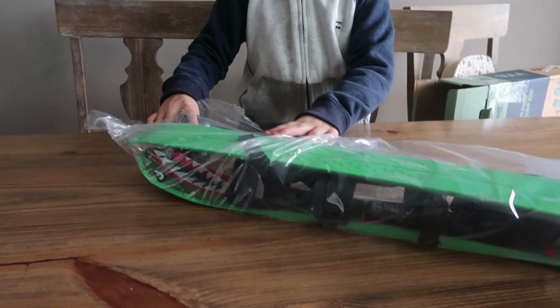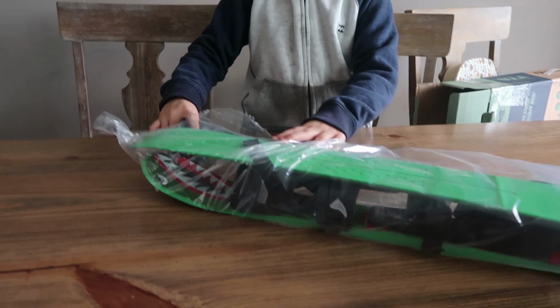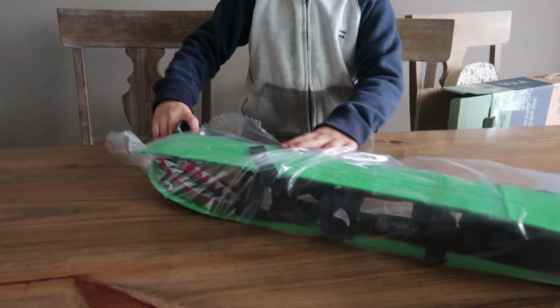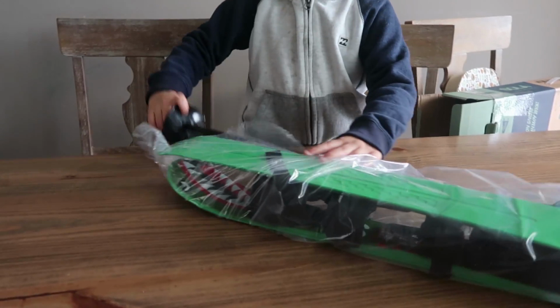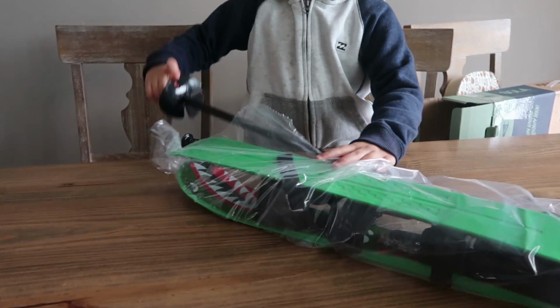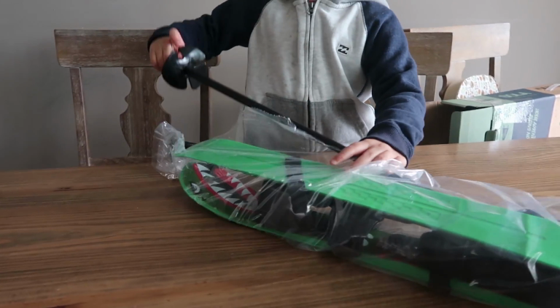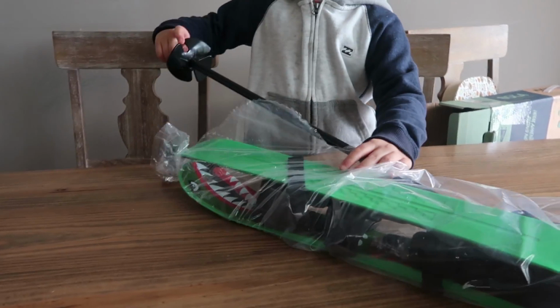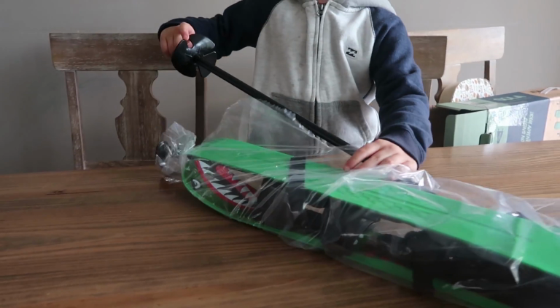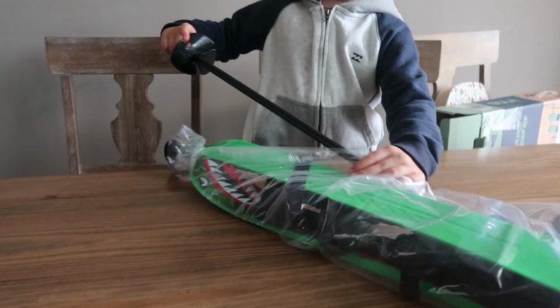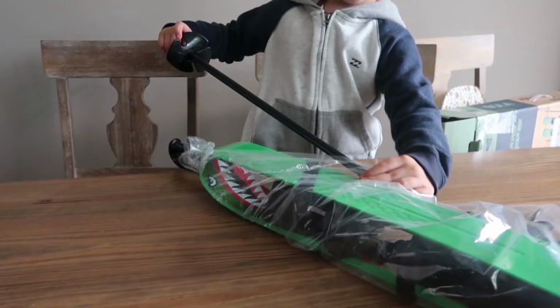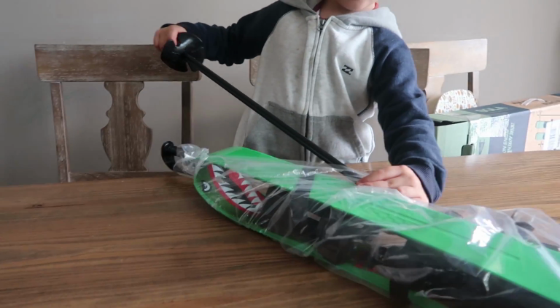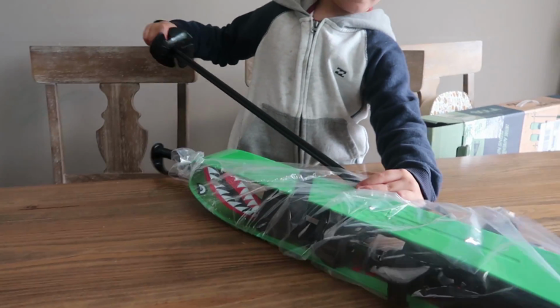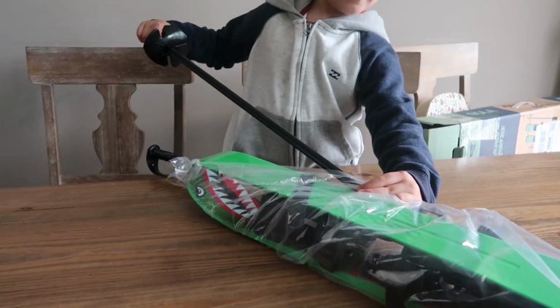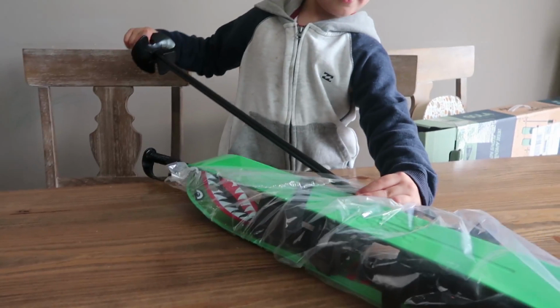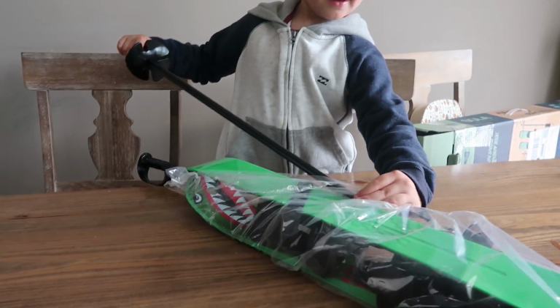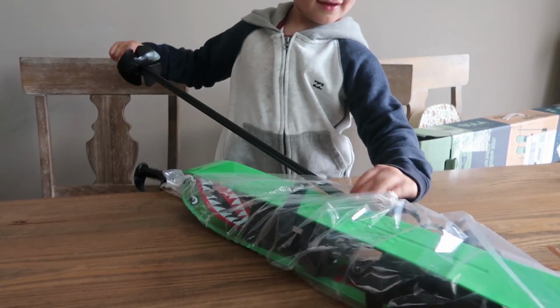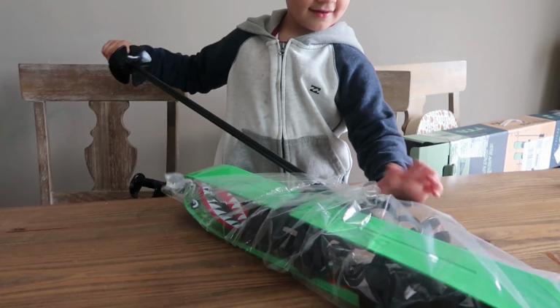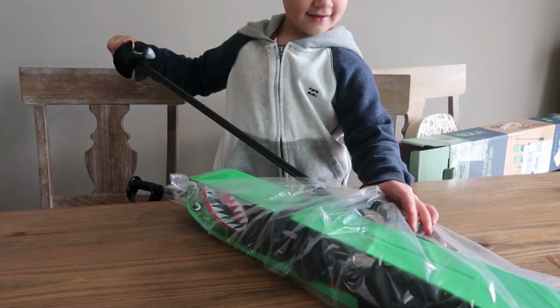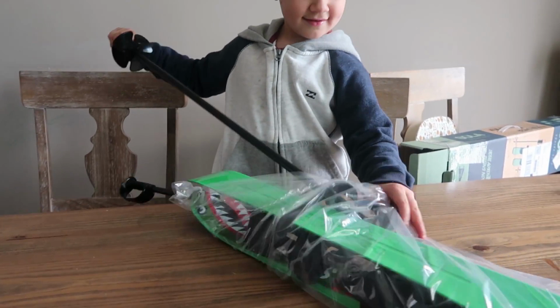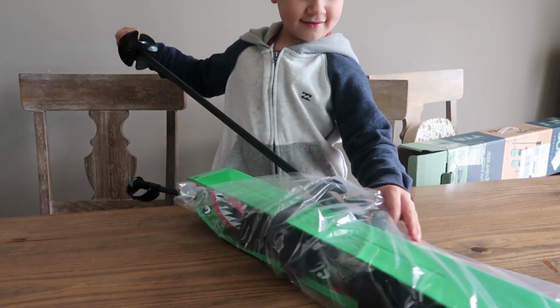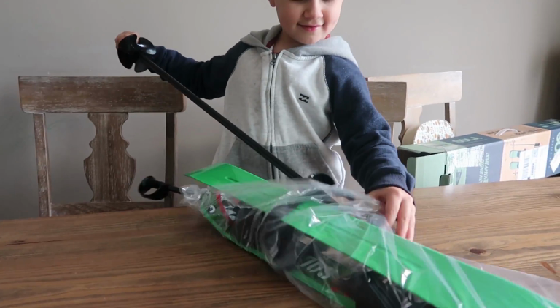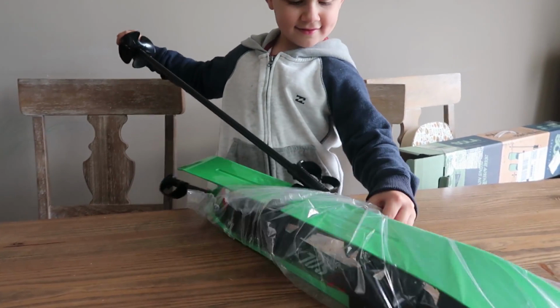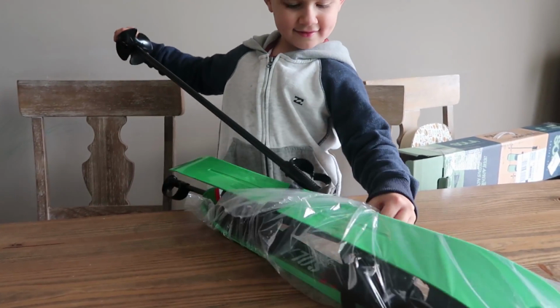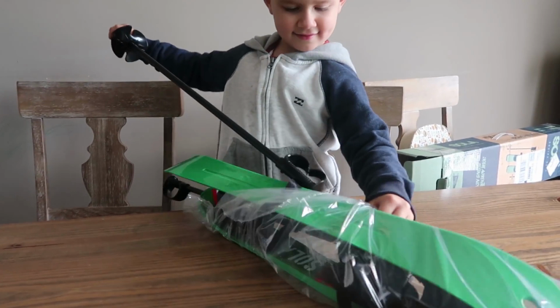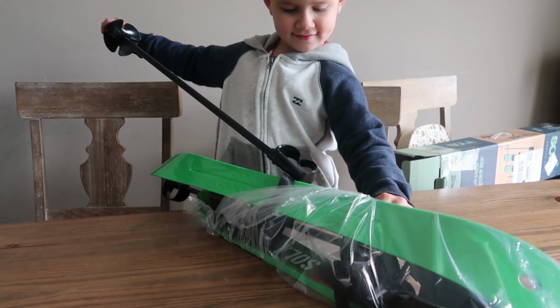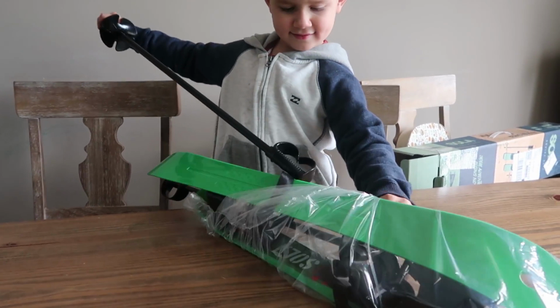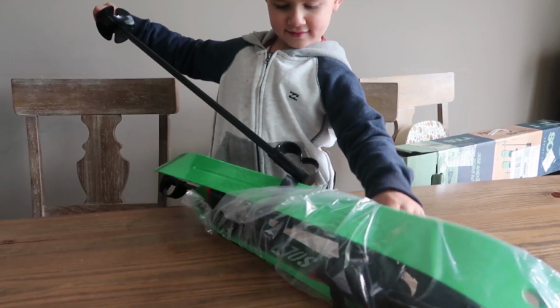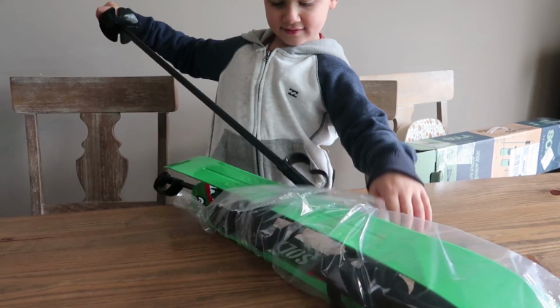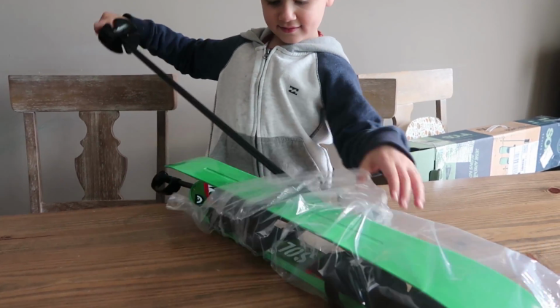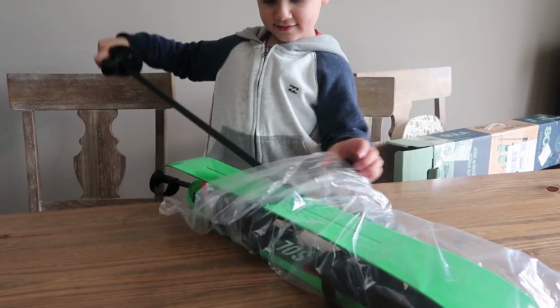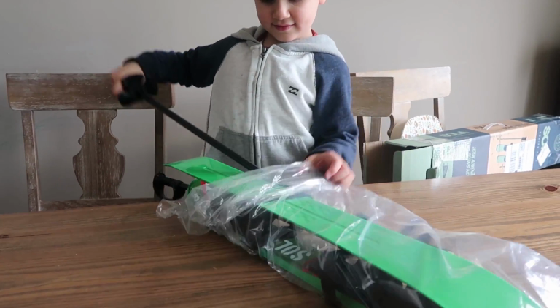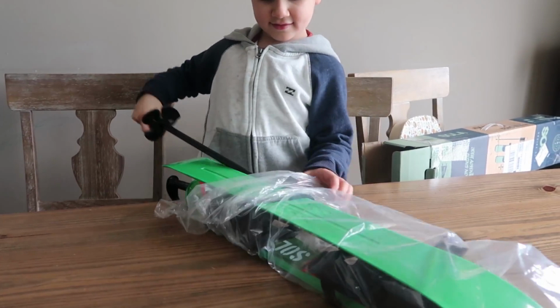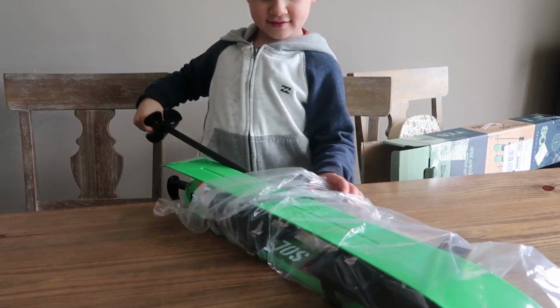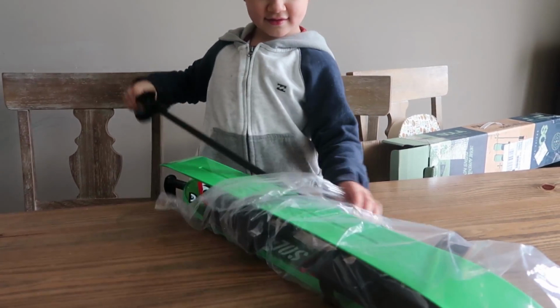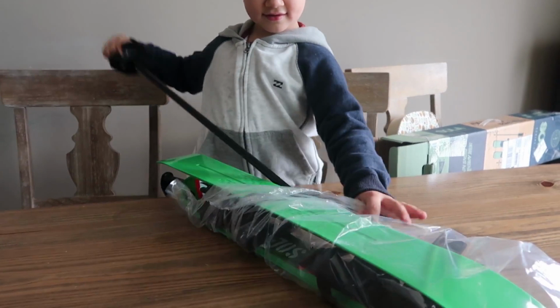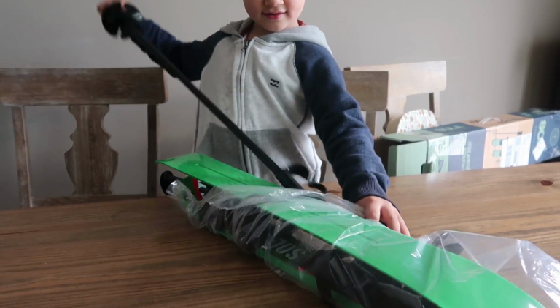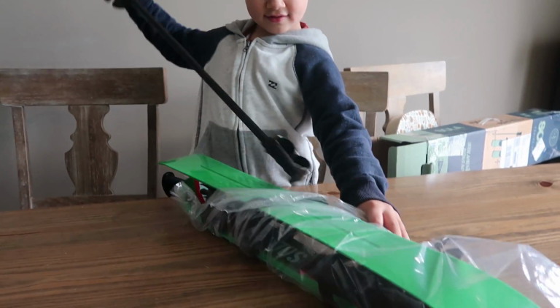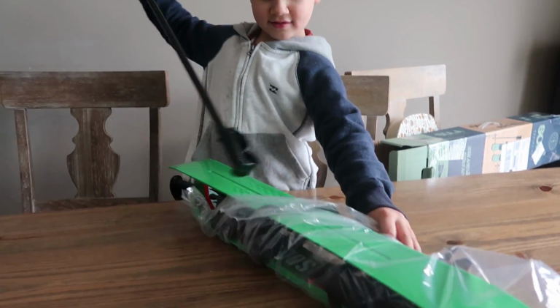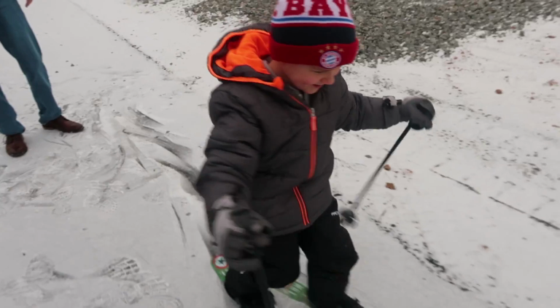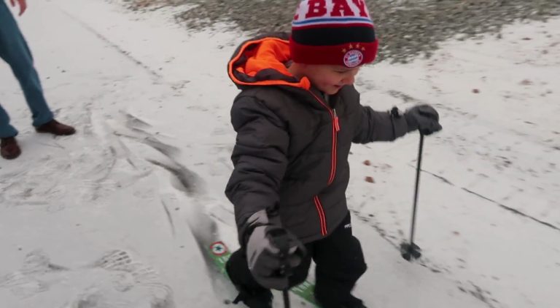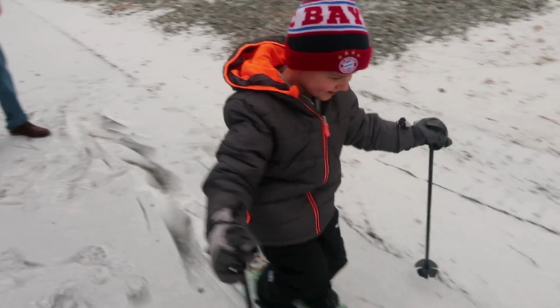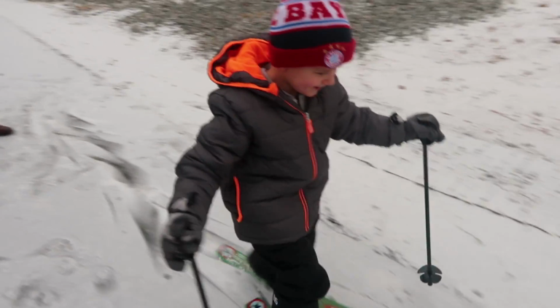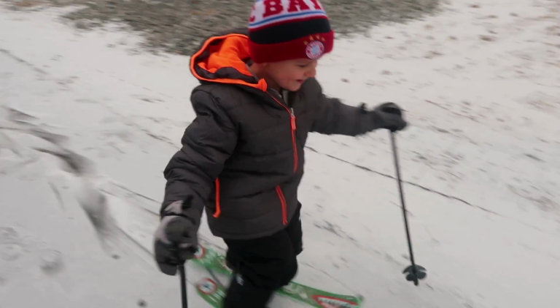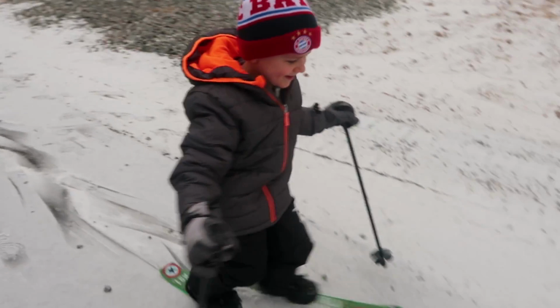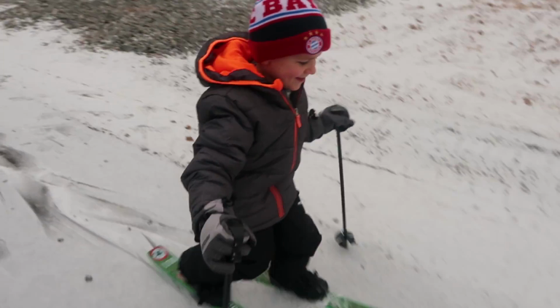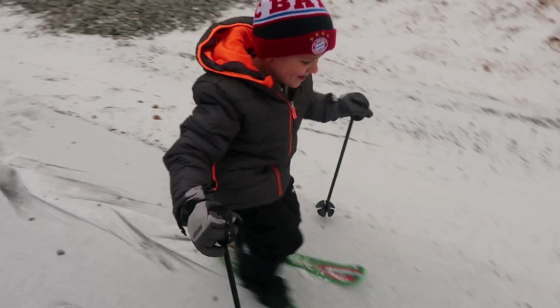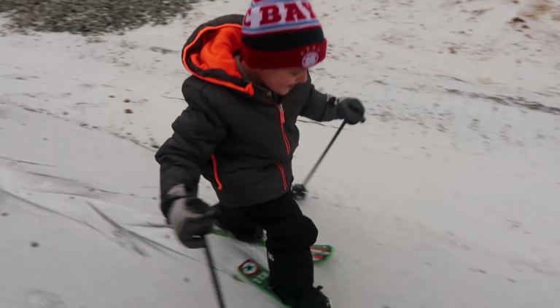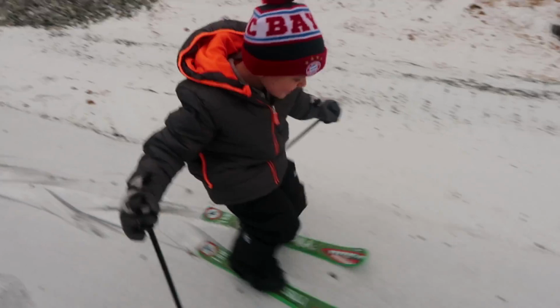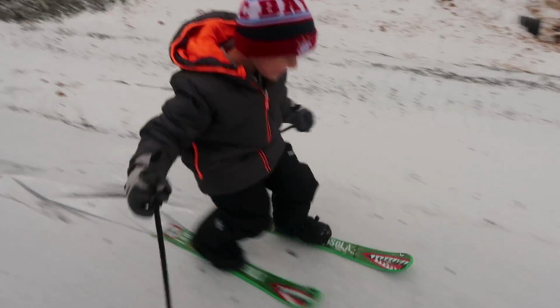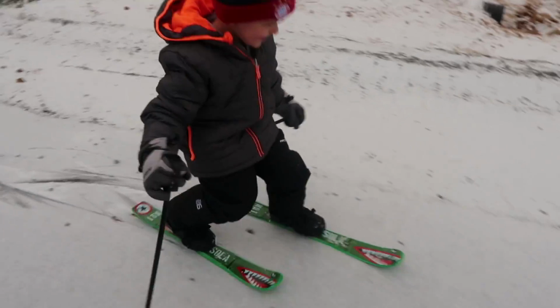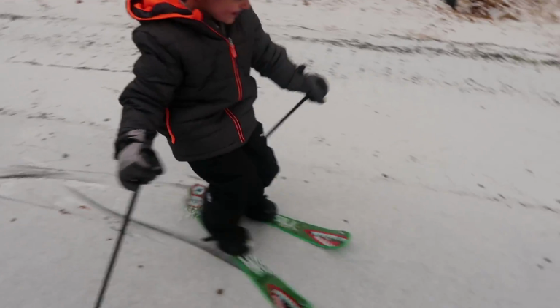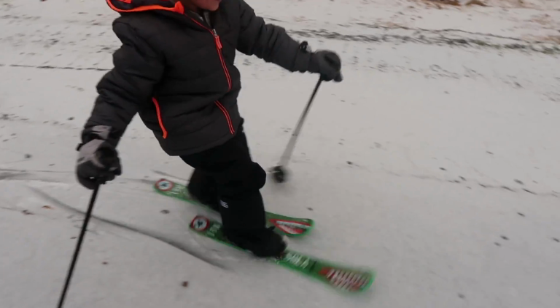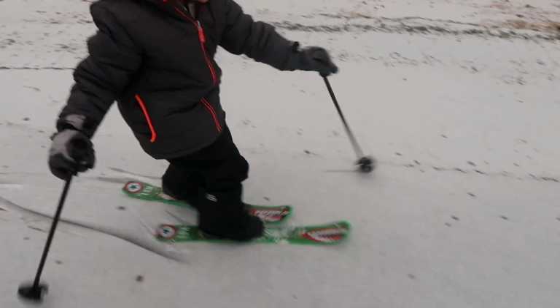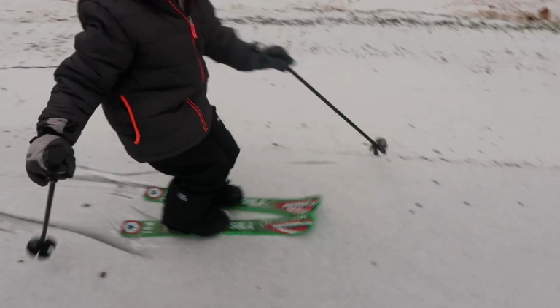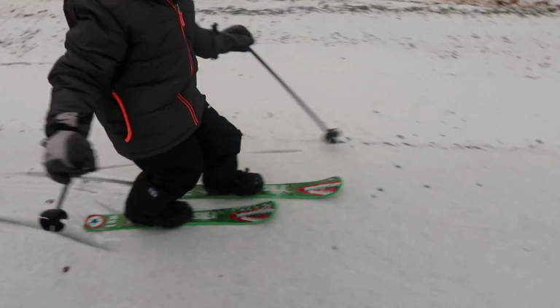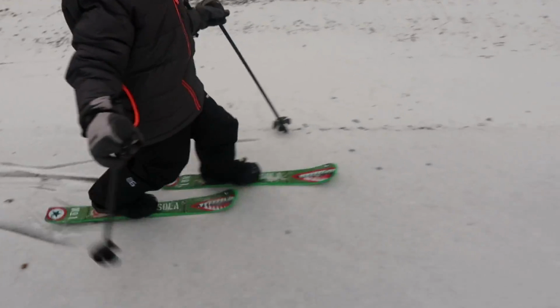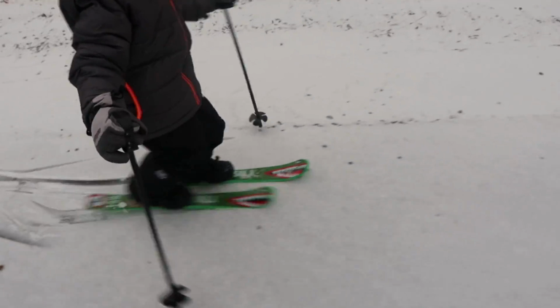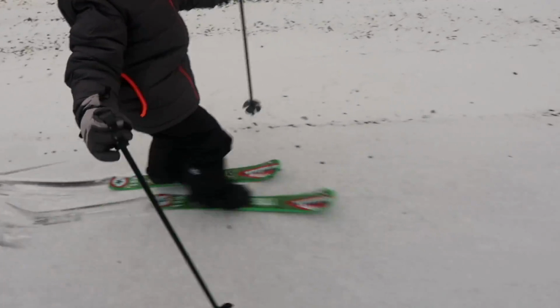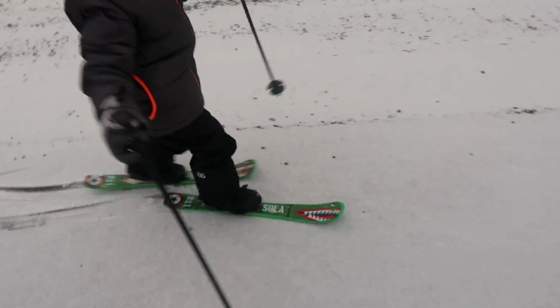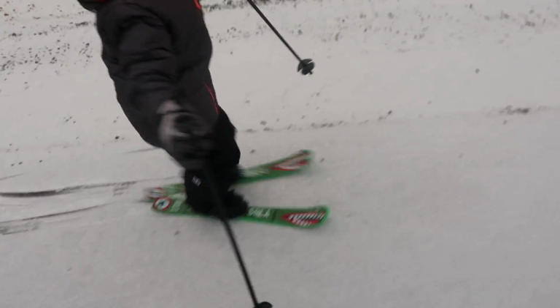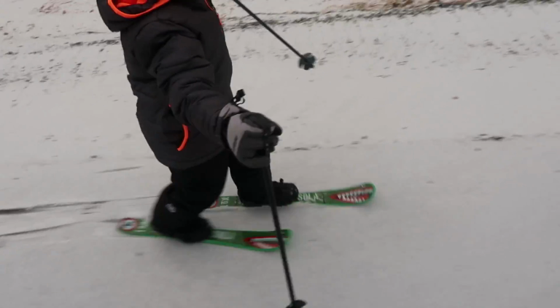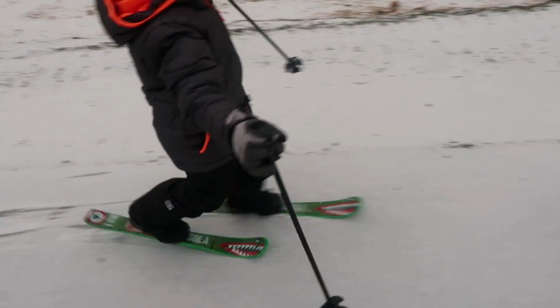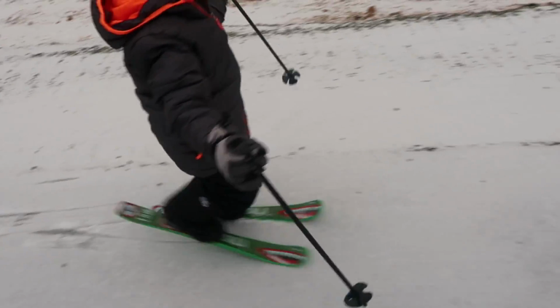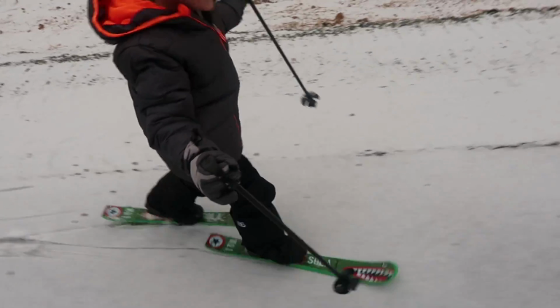Take it out. What do we got? All right, so we got one pole. Wow, you're getting better and better, Anthony.